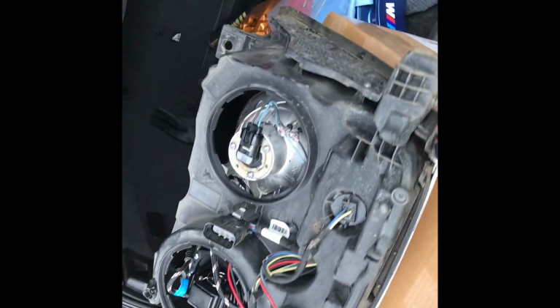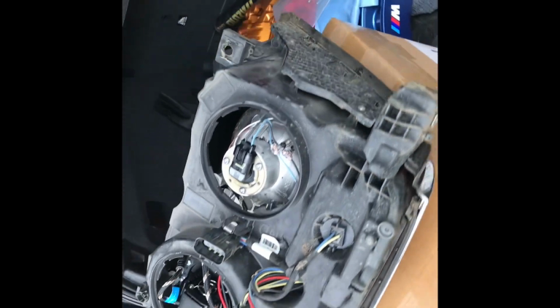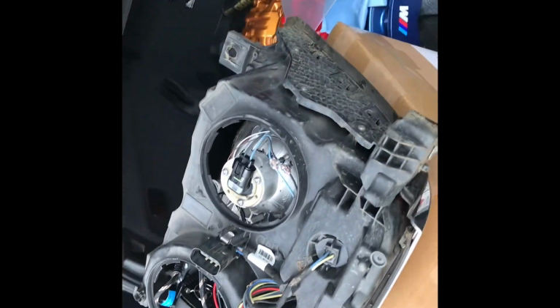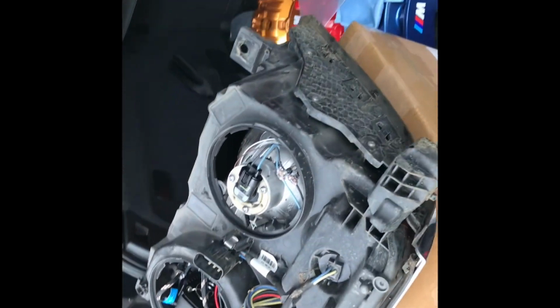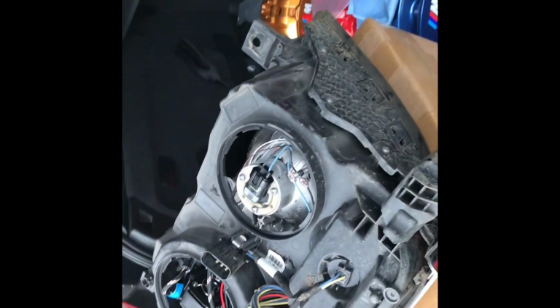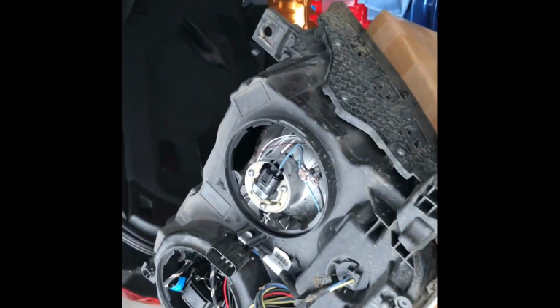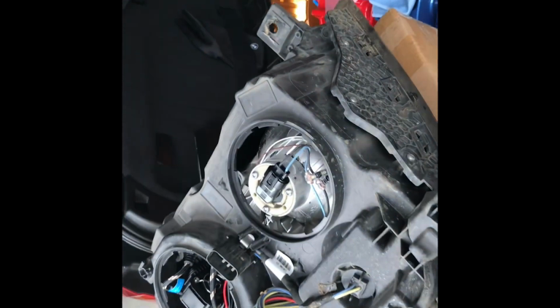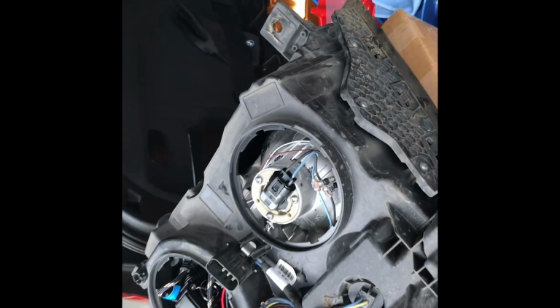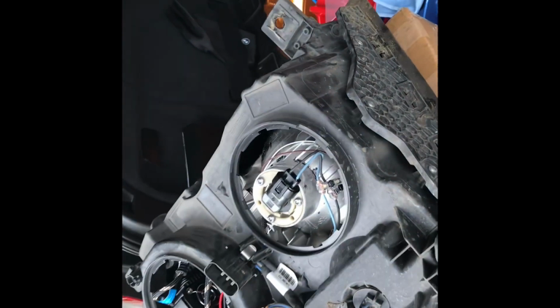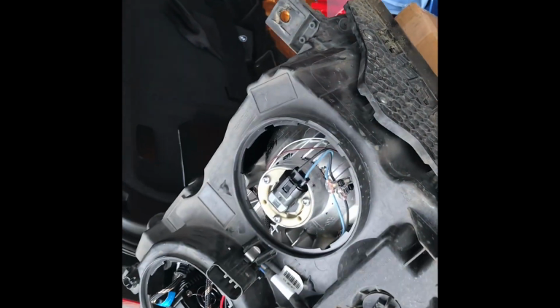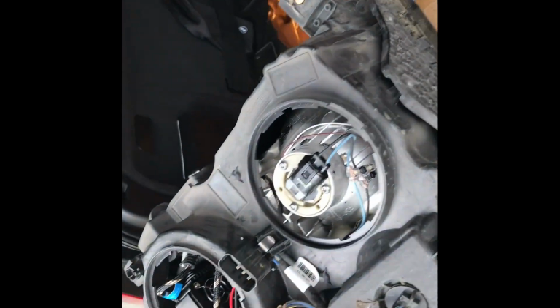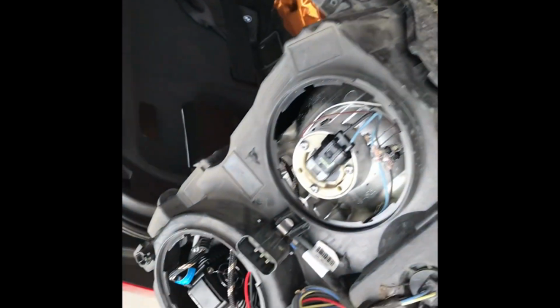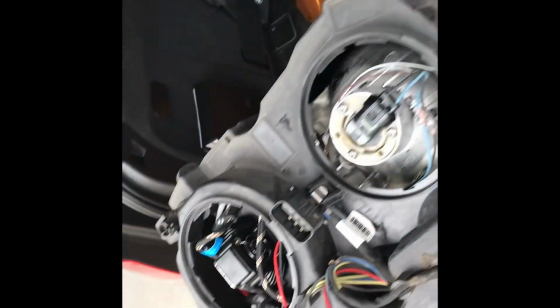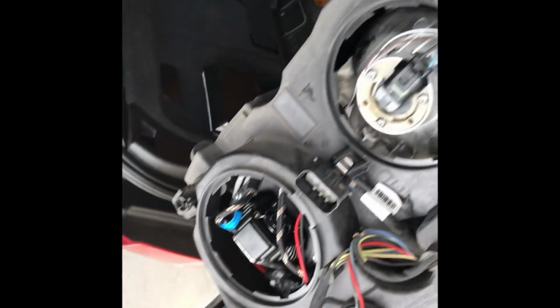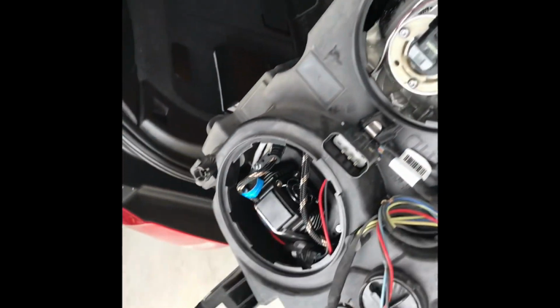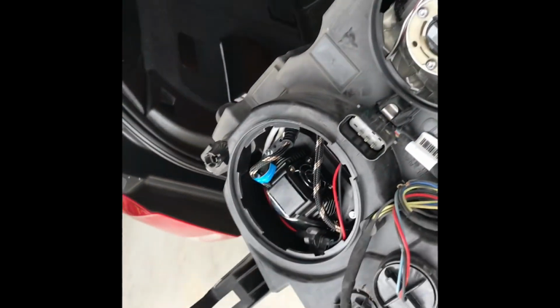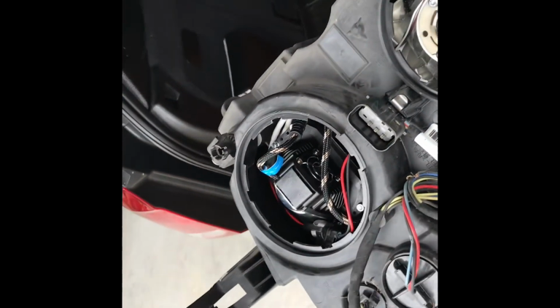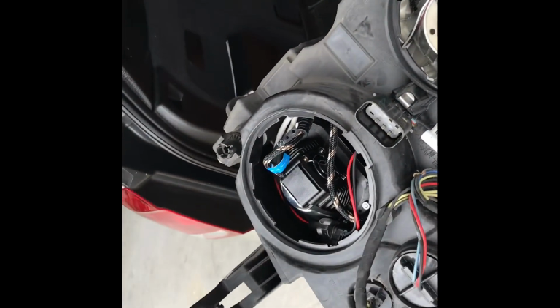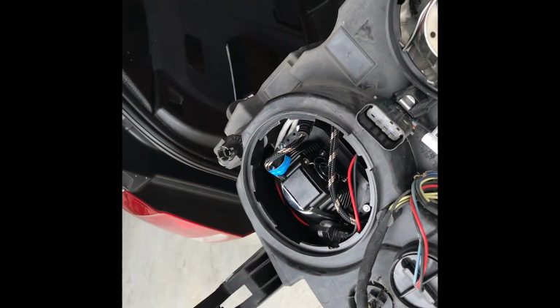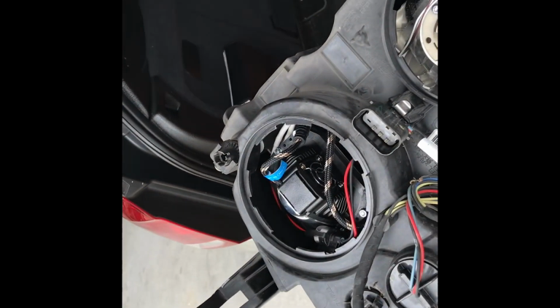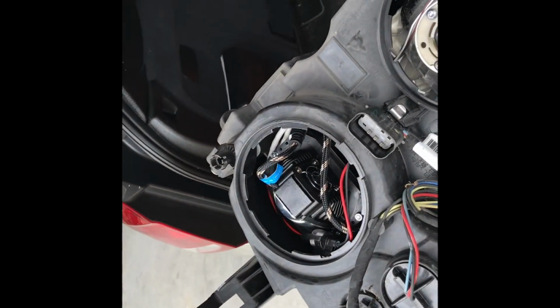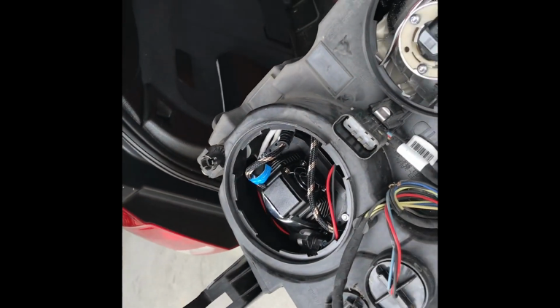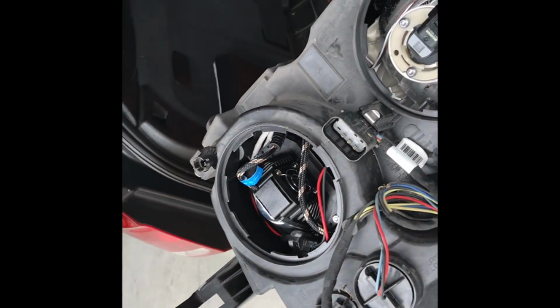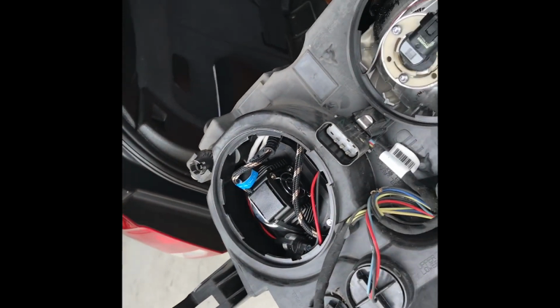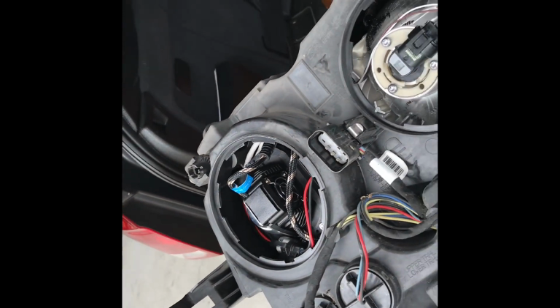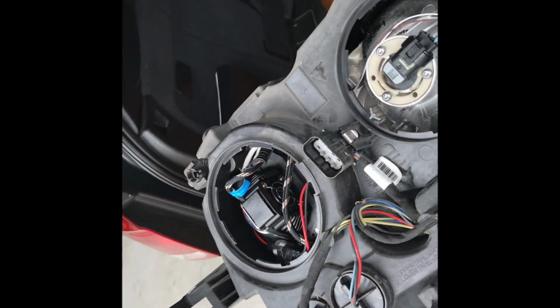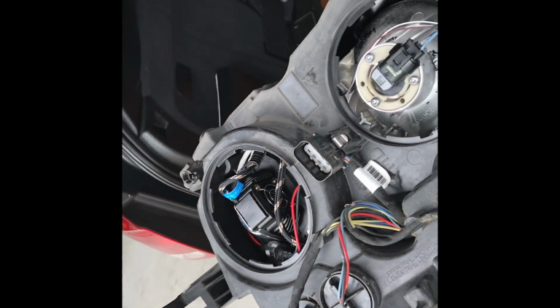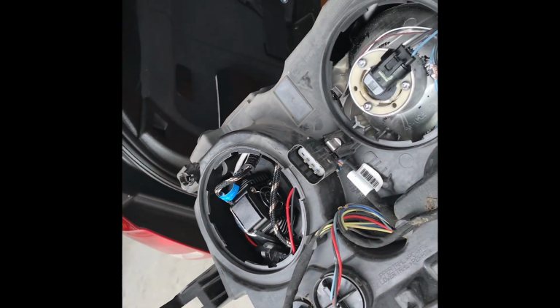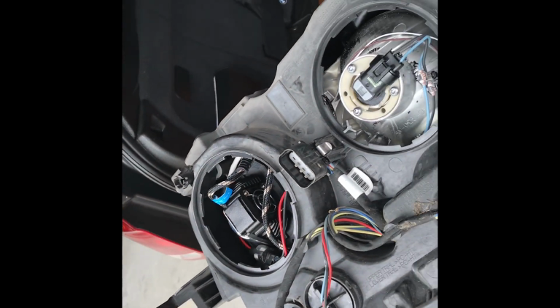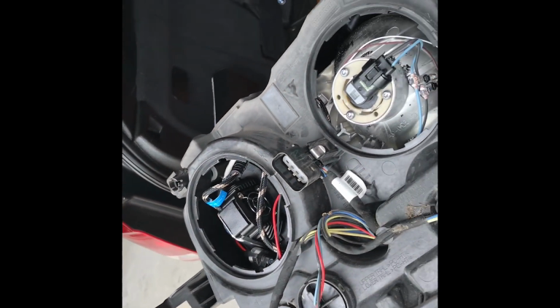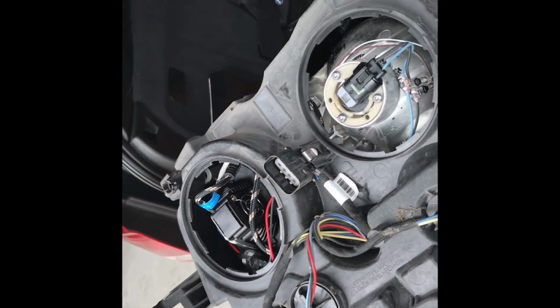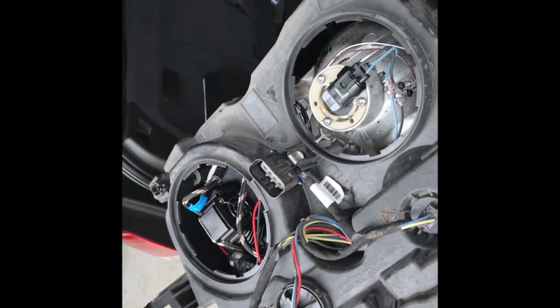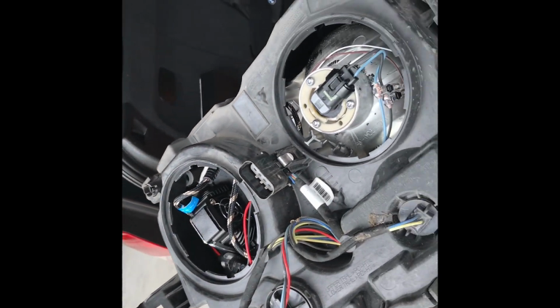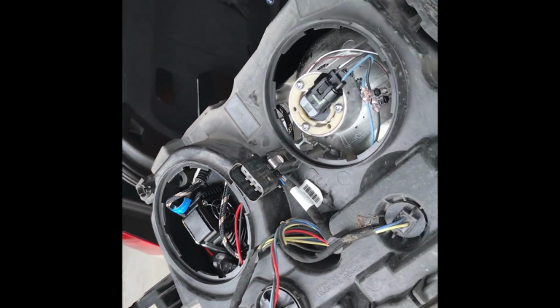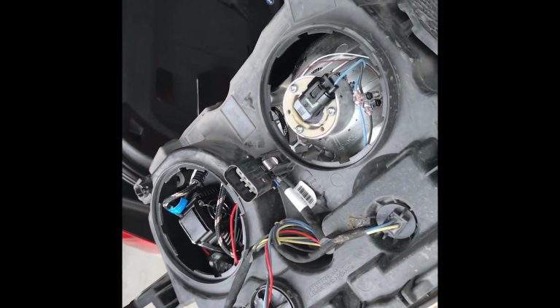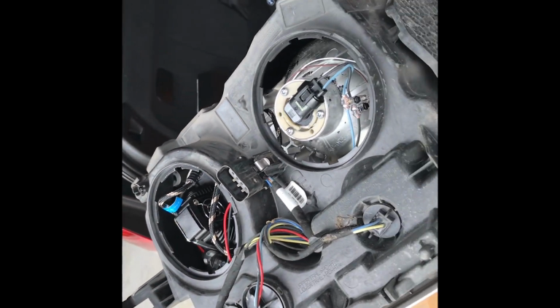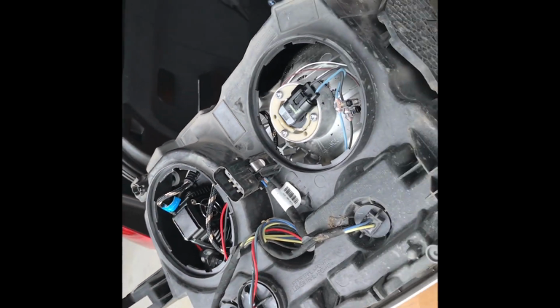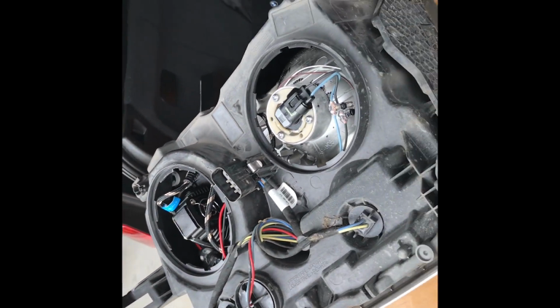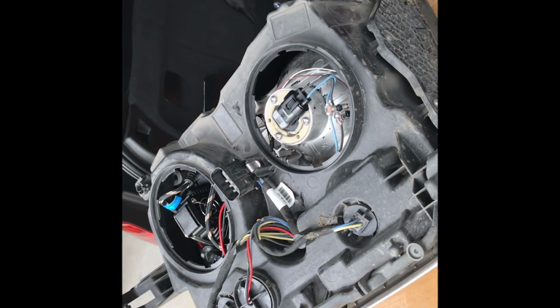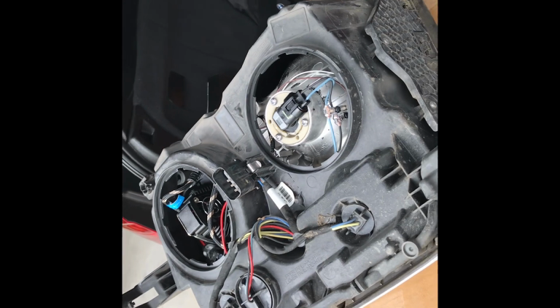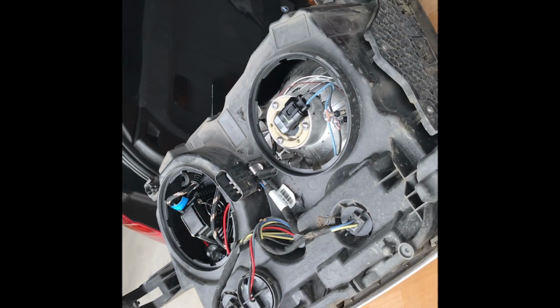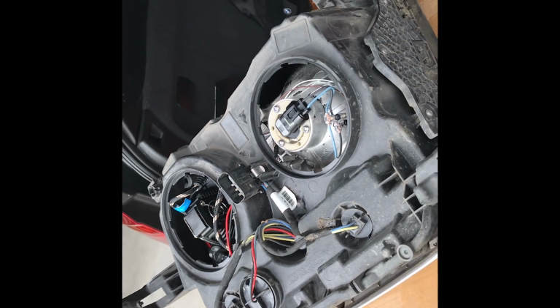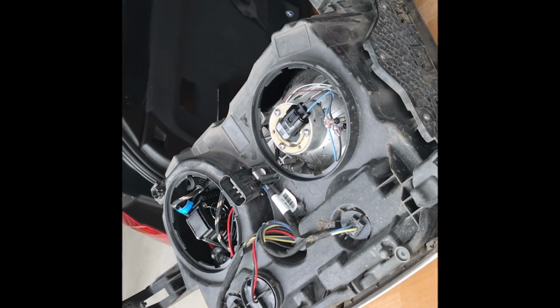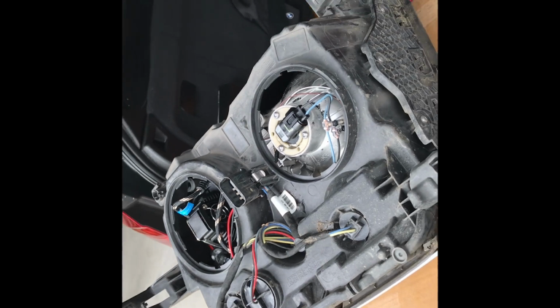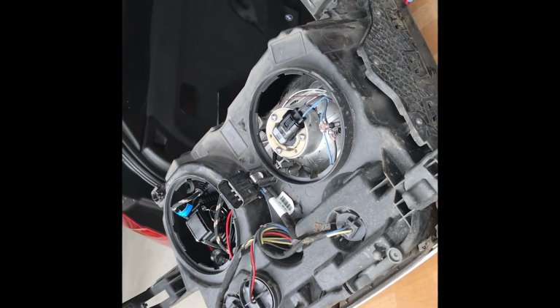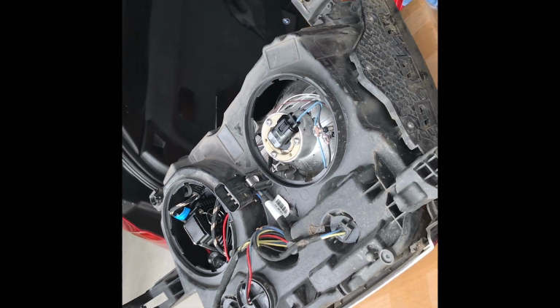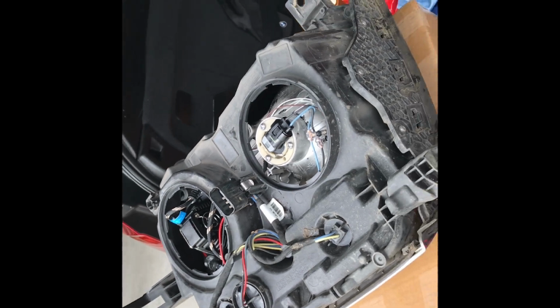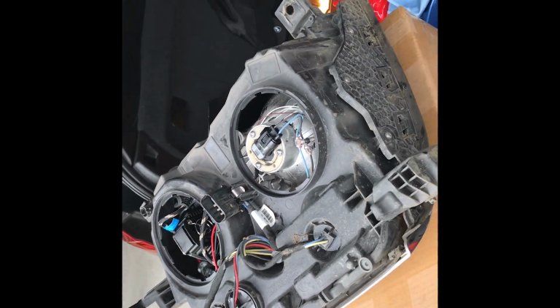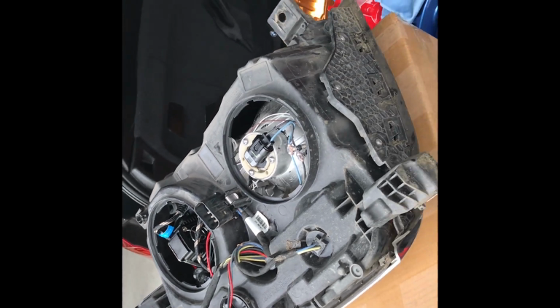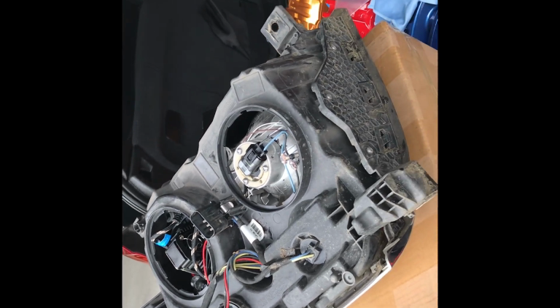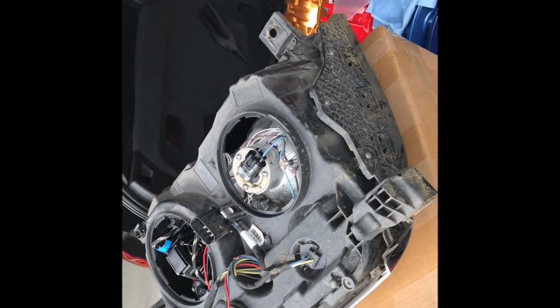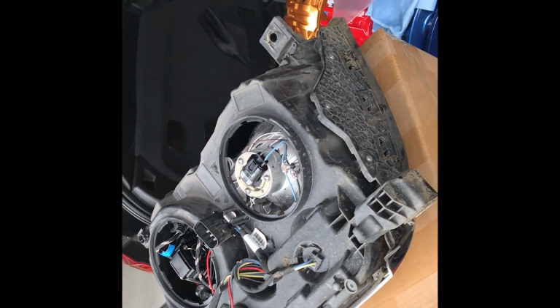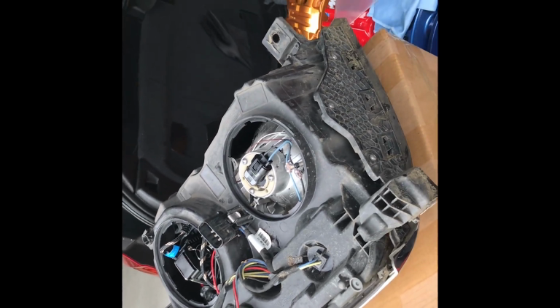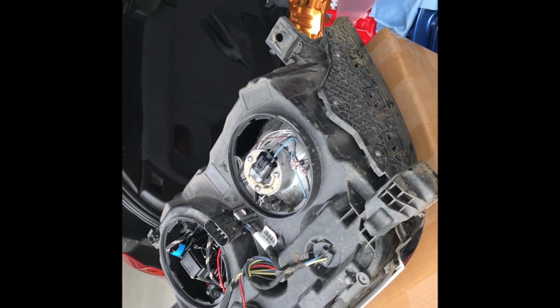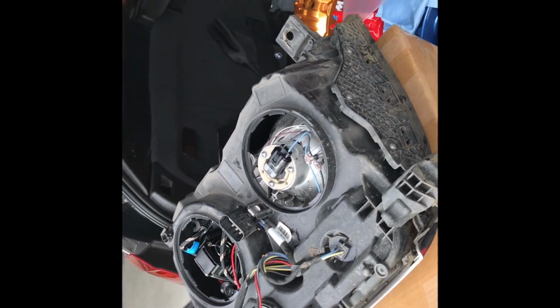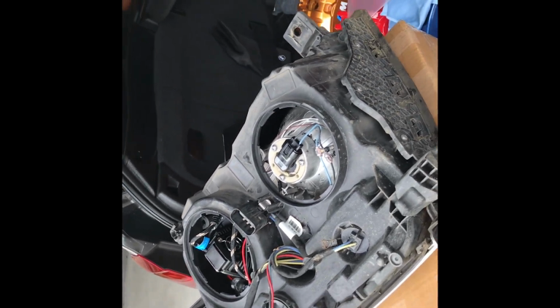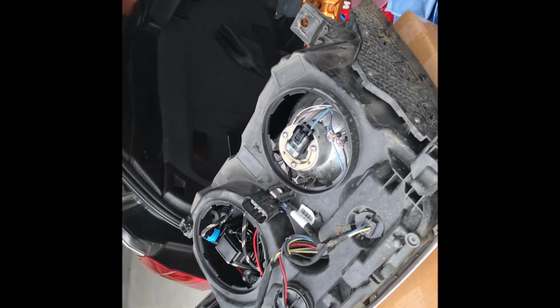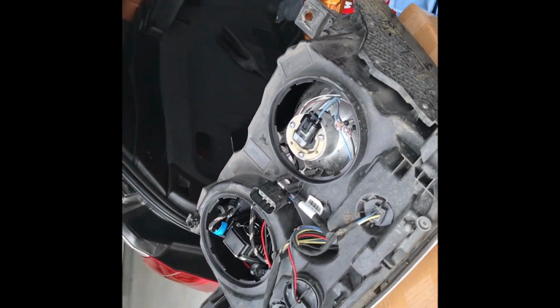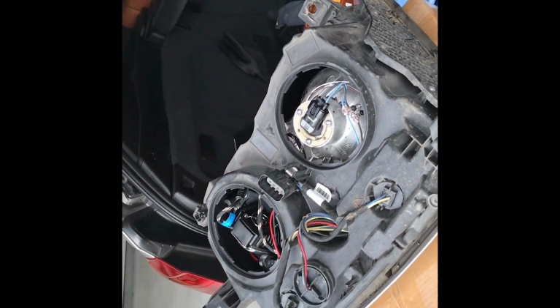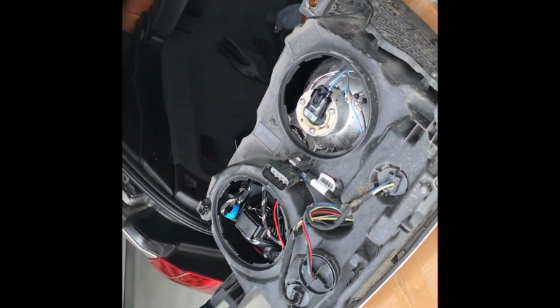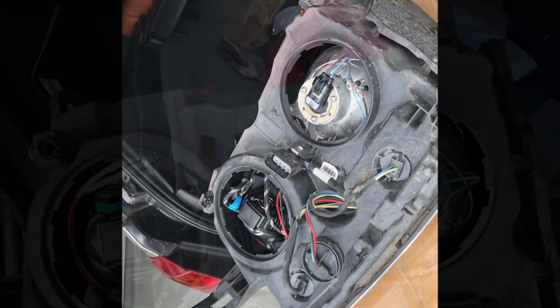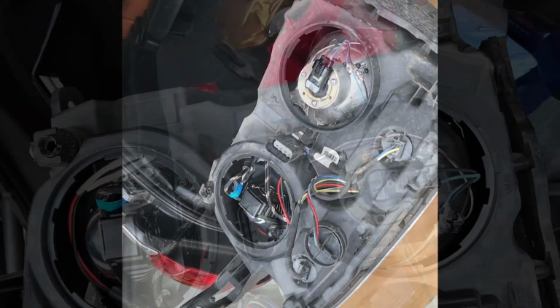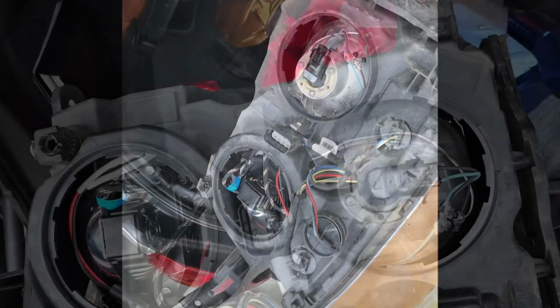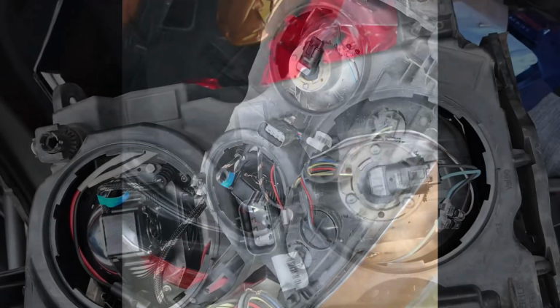Okay, this is it — high beams, low beams, everything's put together. I'm about to clean the light and close the hood back up.